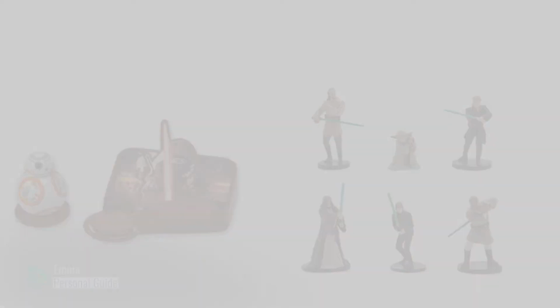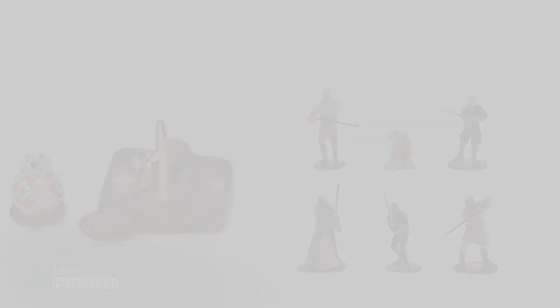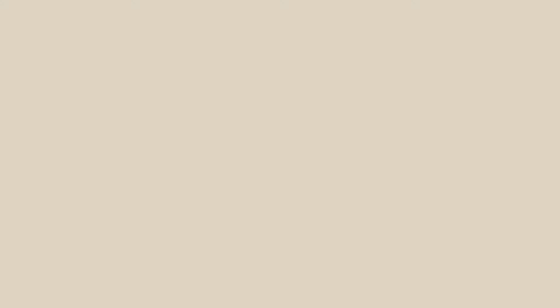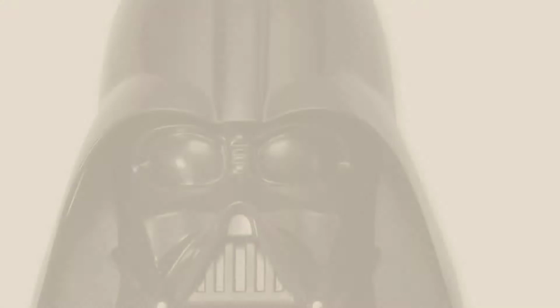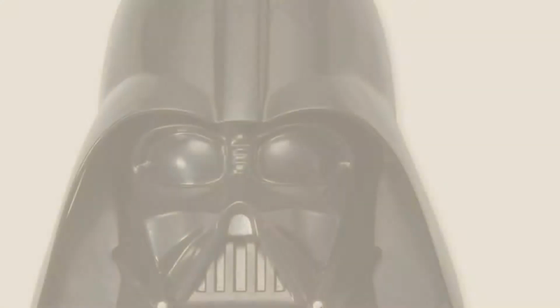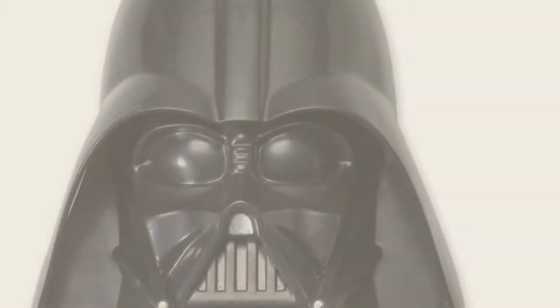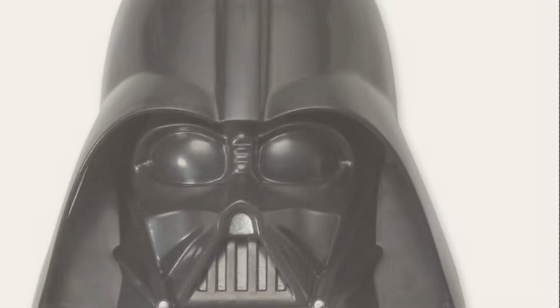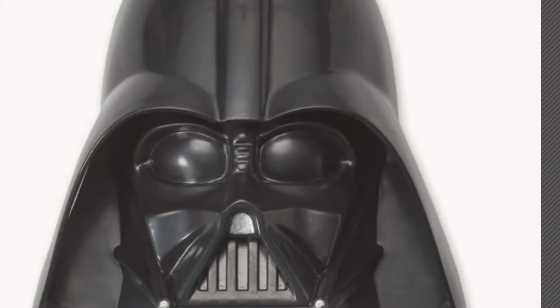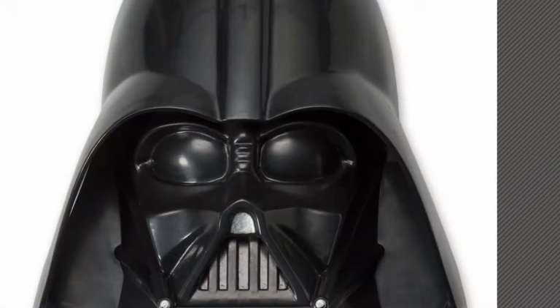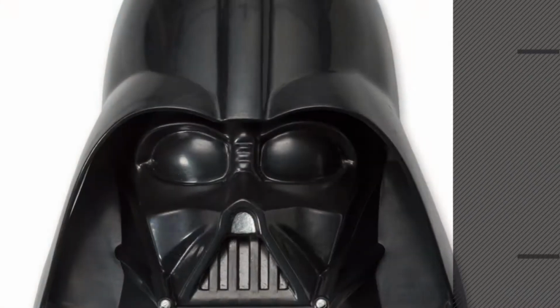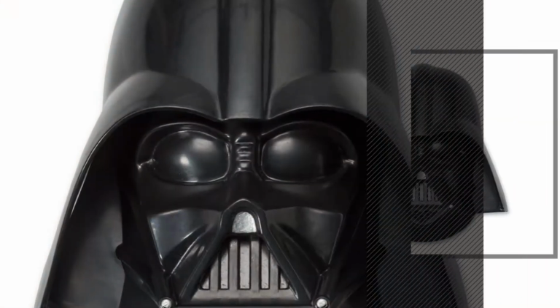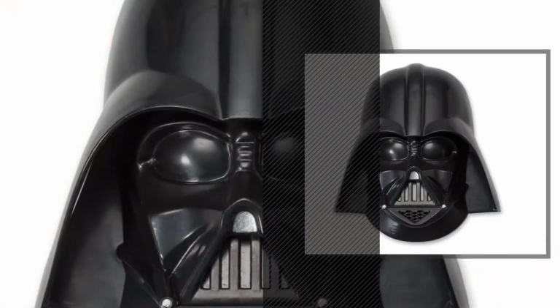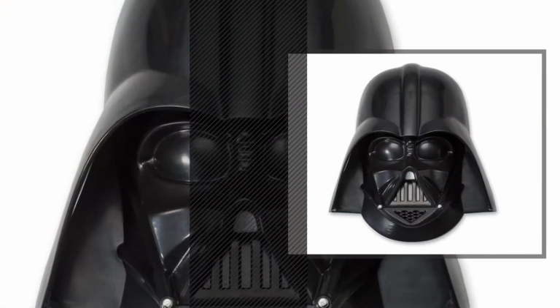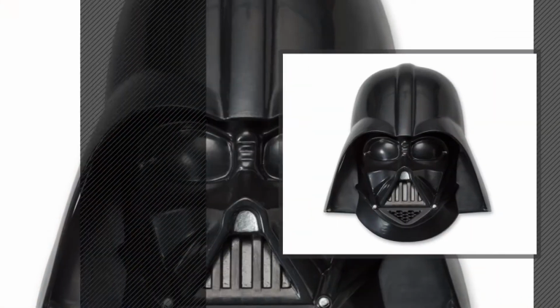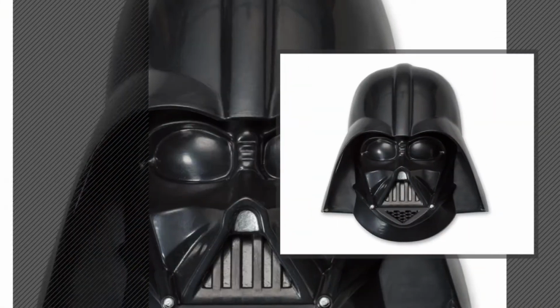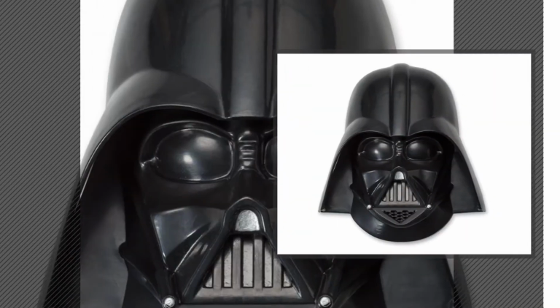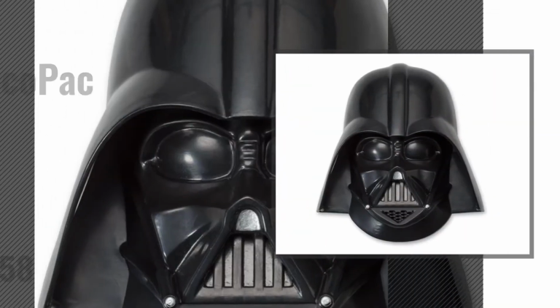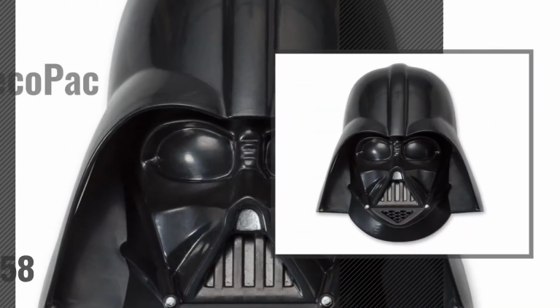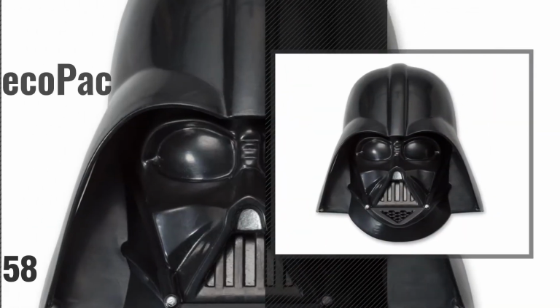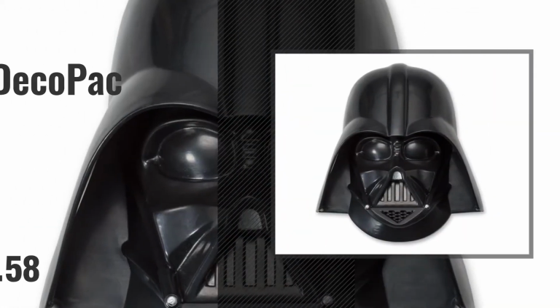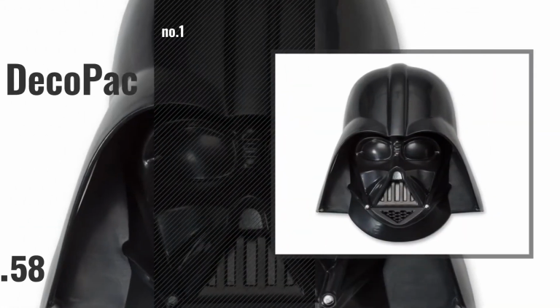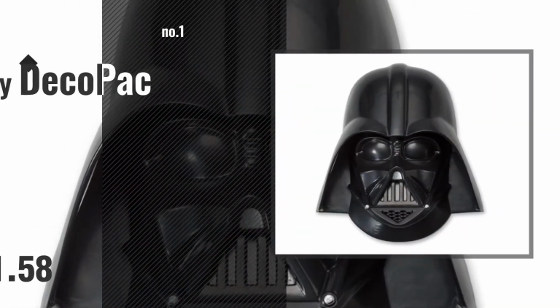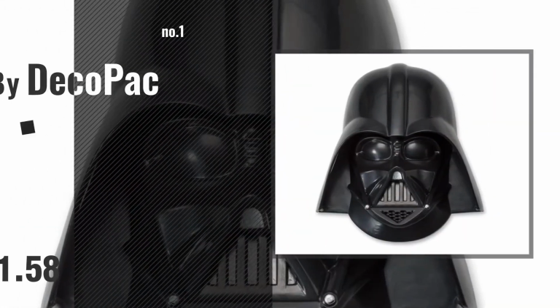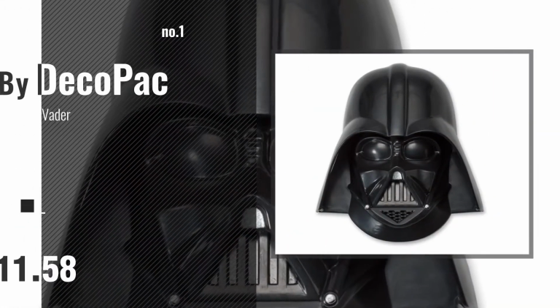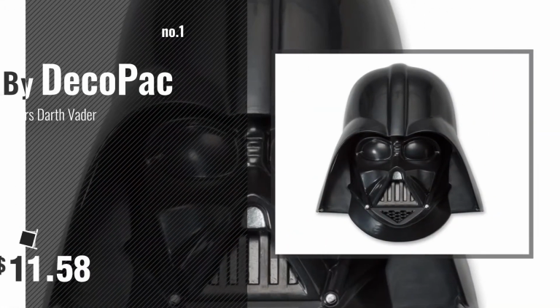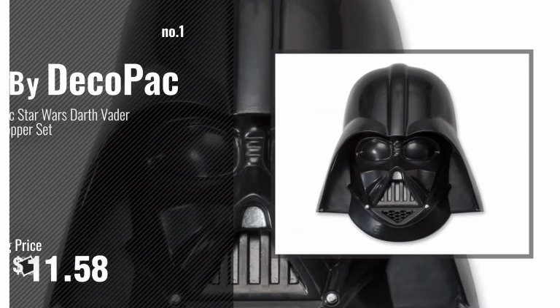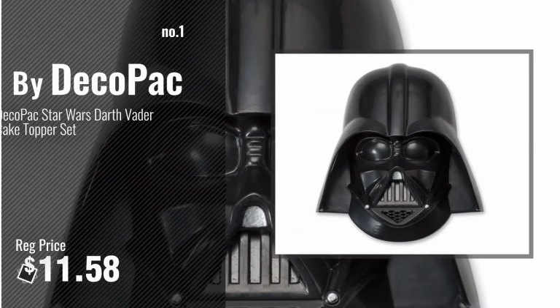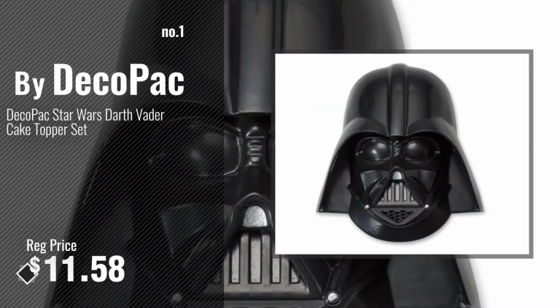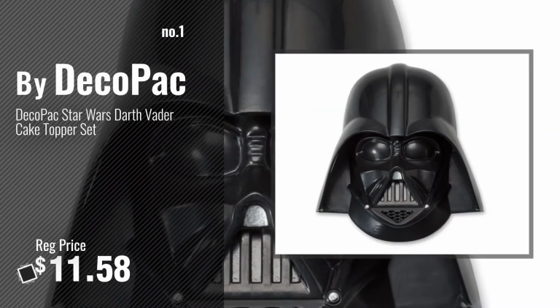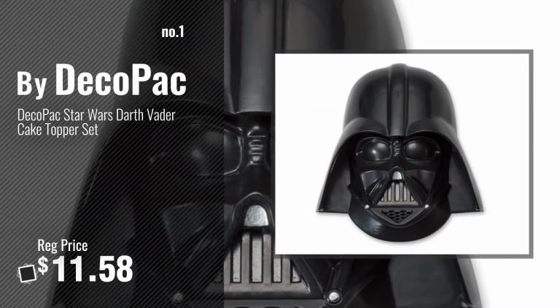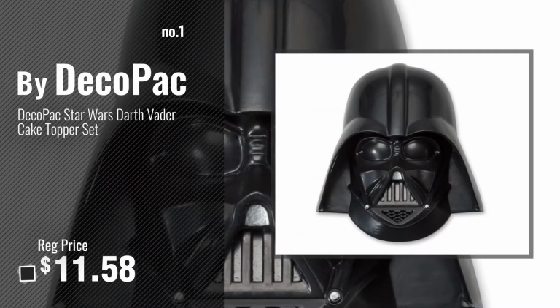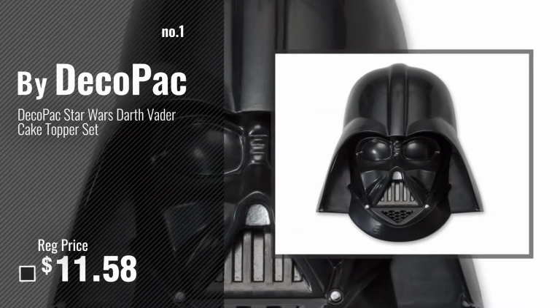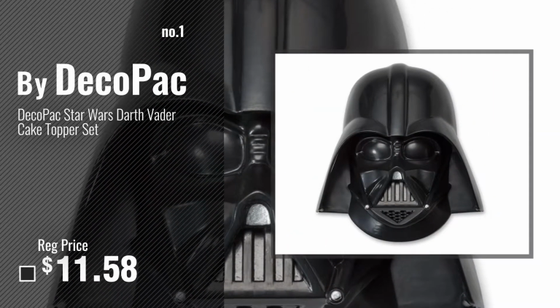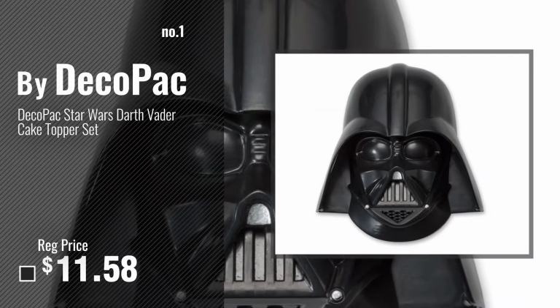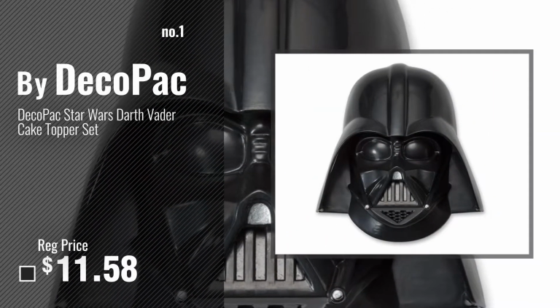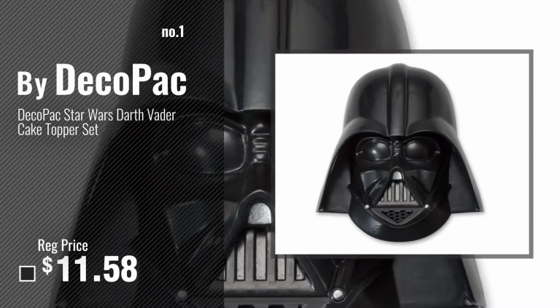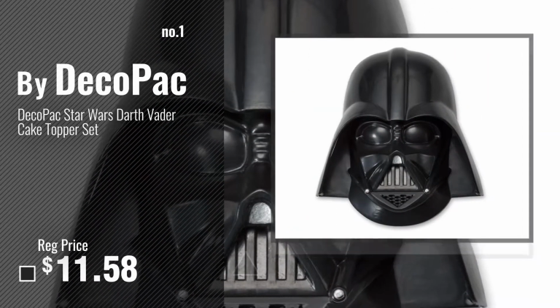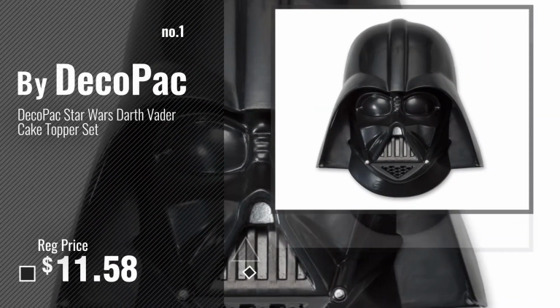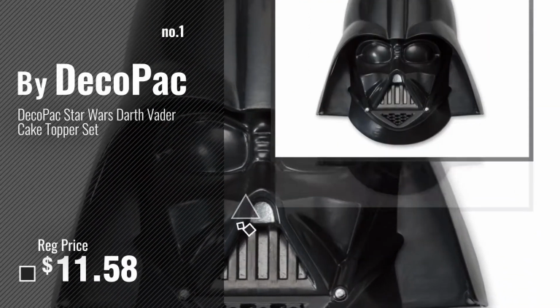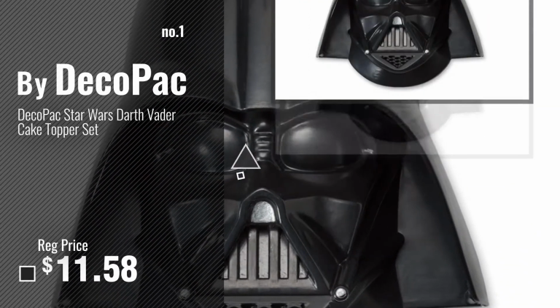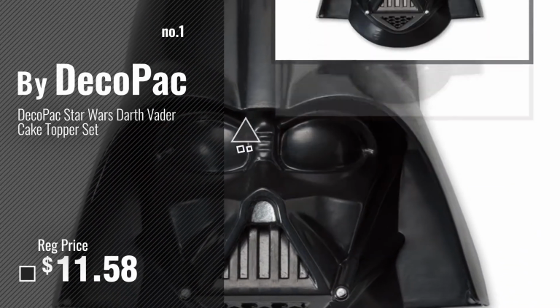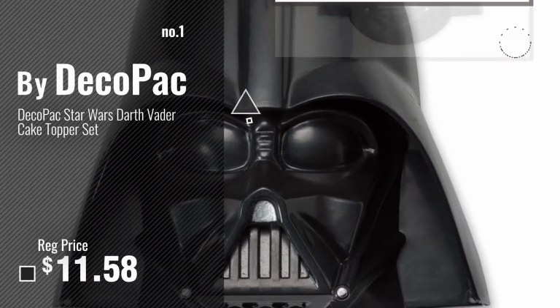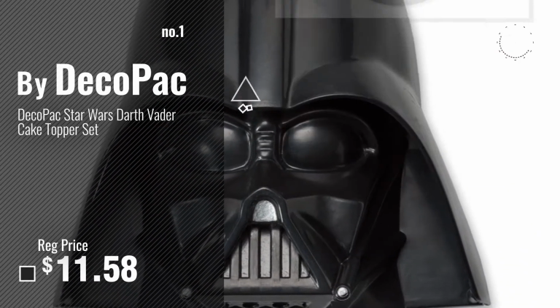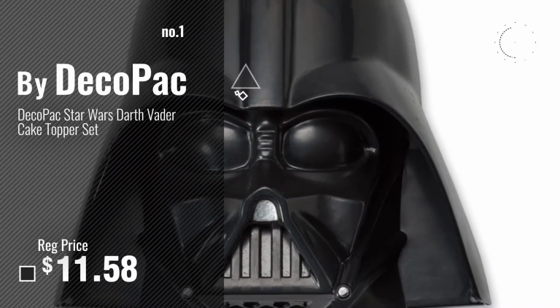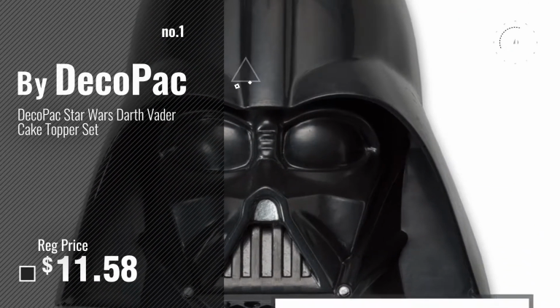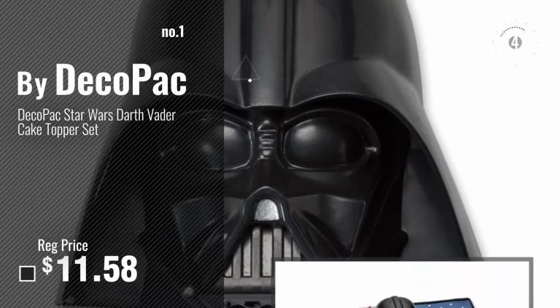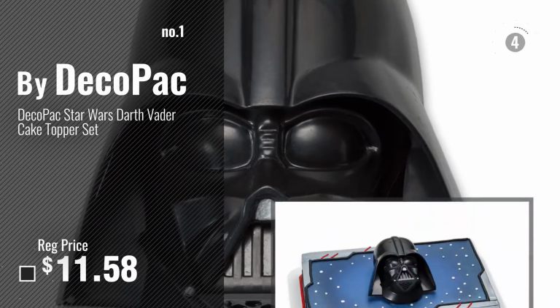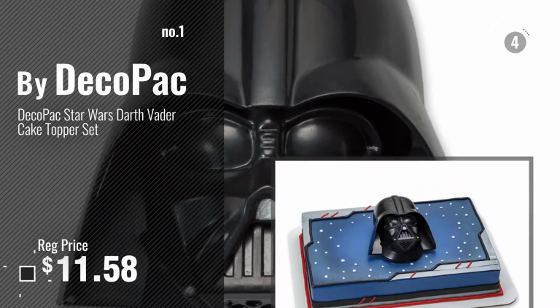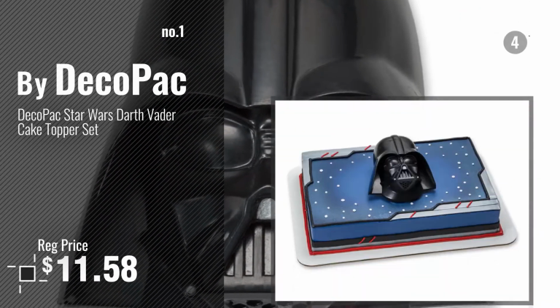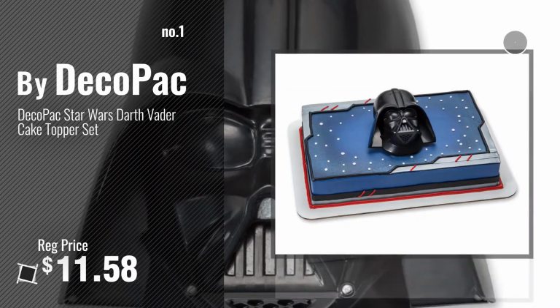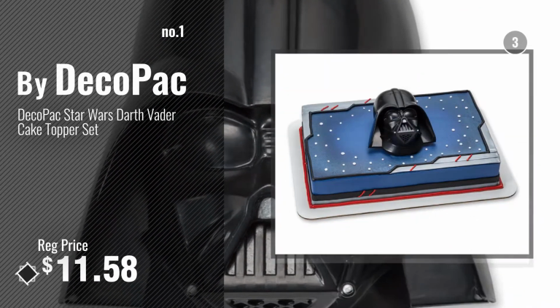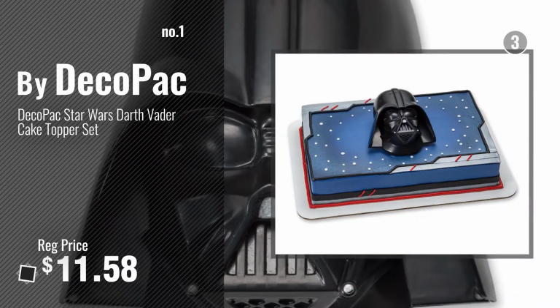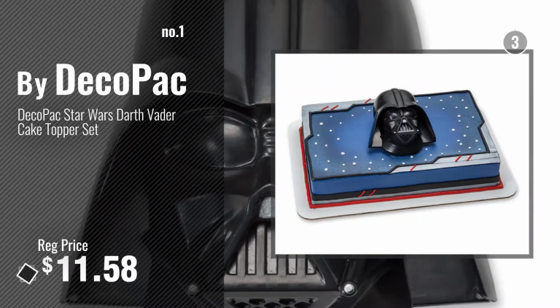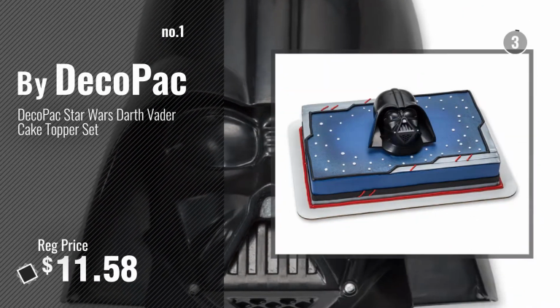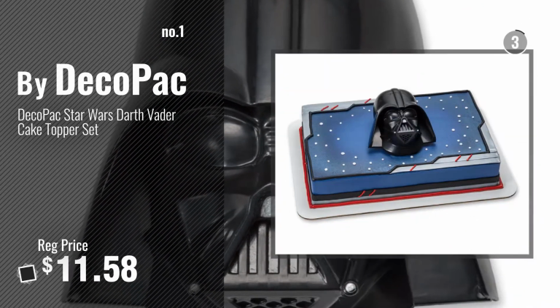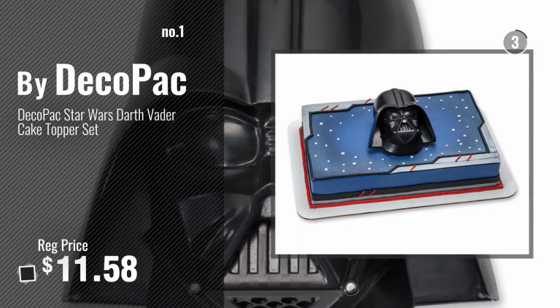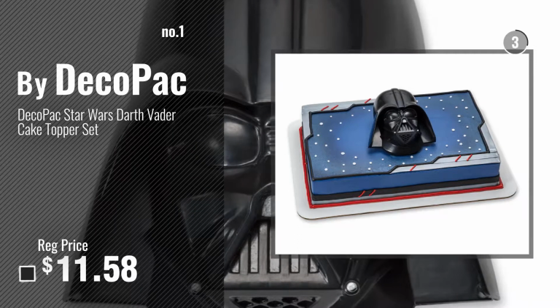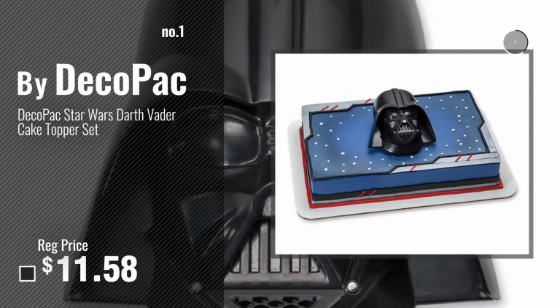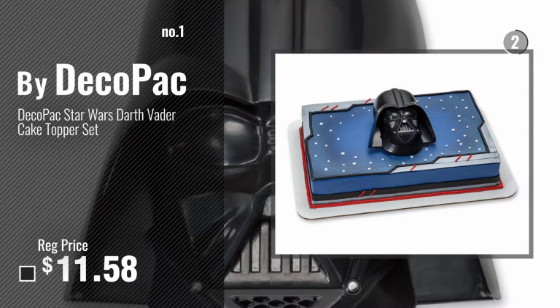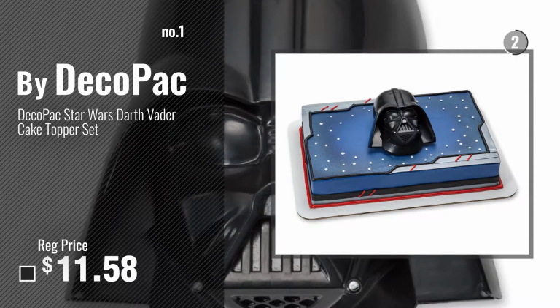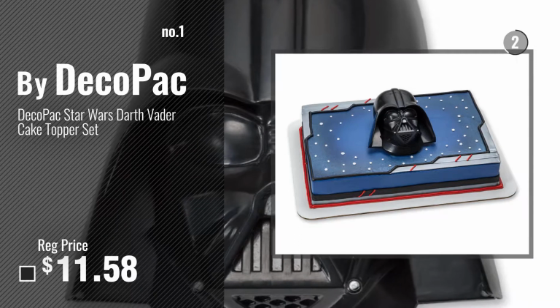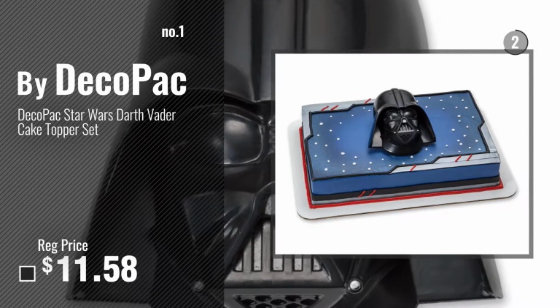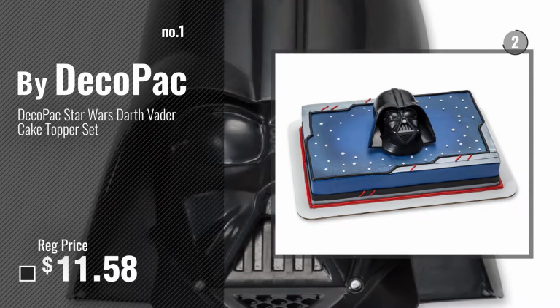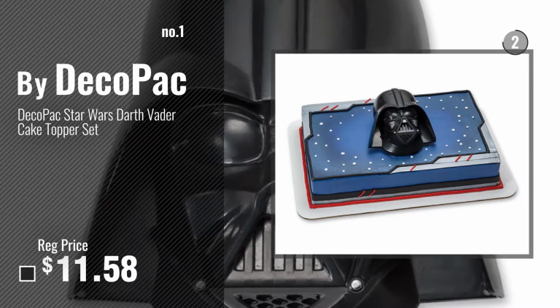Number 1, Most Popular, by DecoPack. Watch this video, choose your favorite.